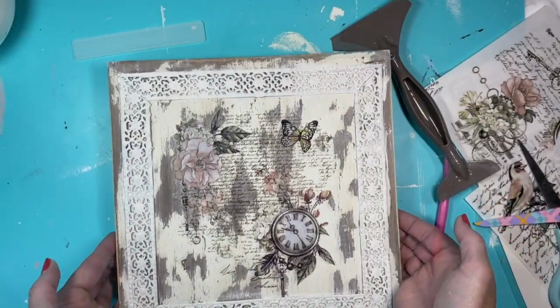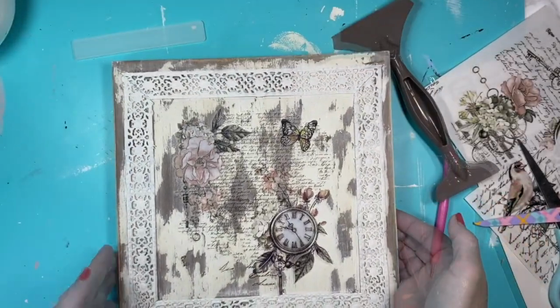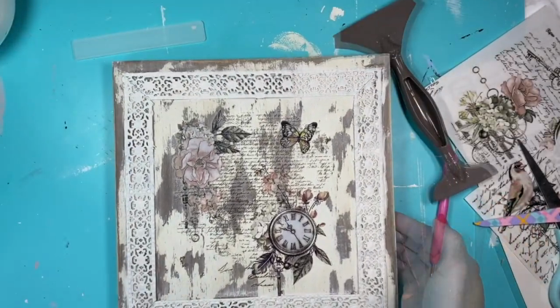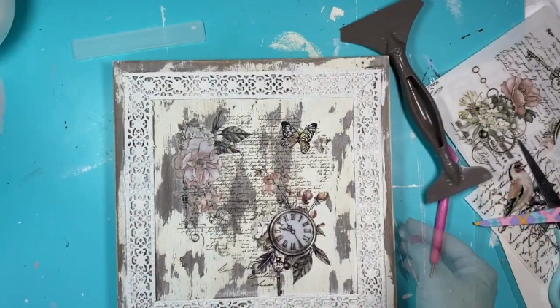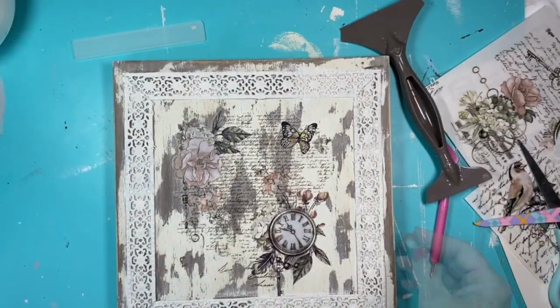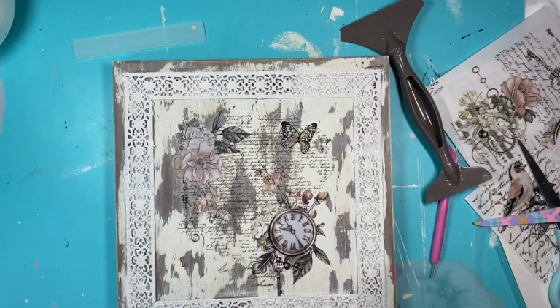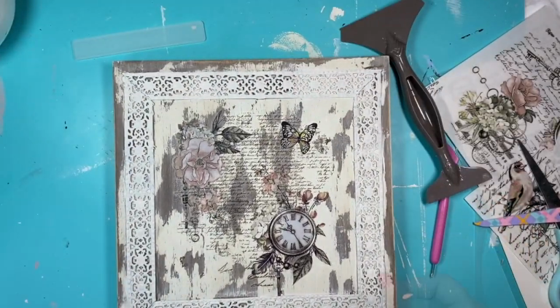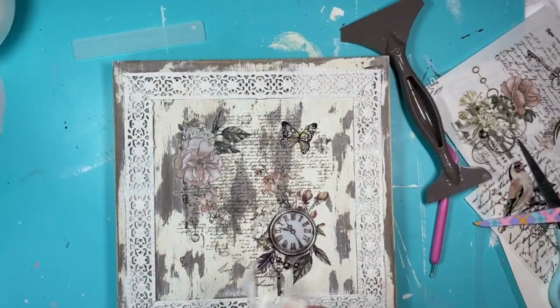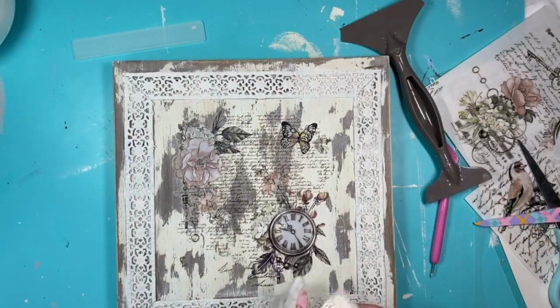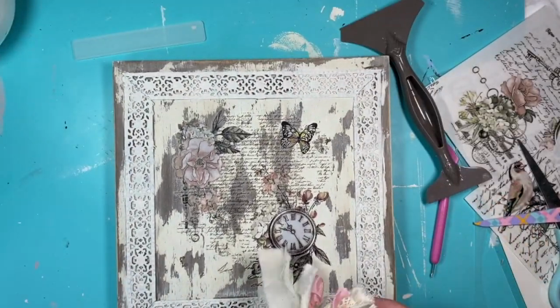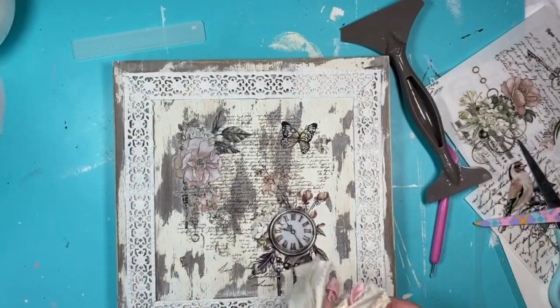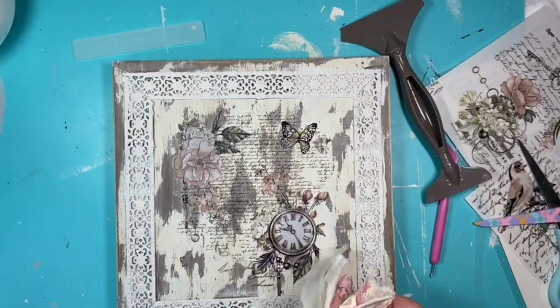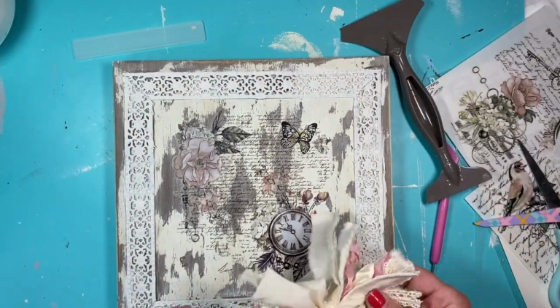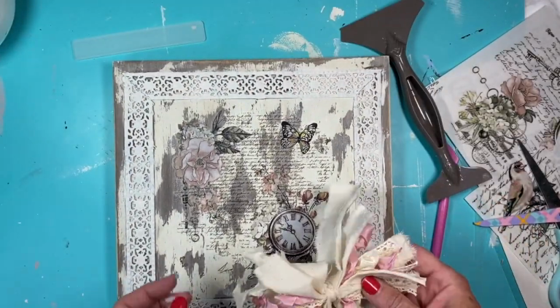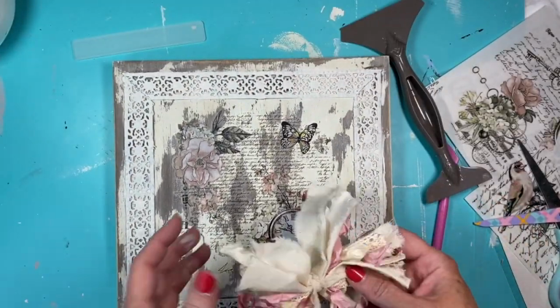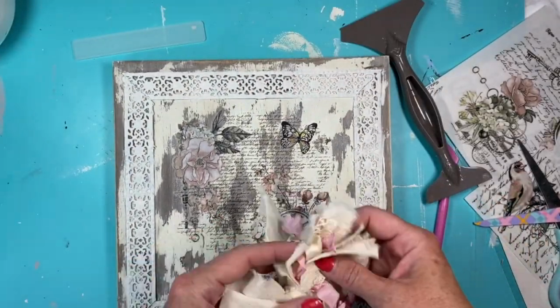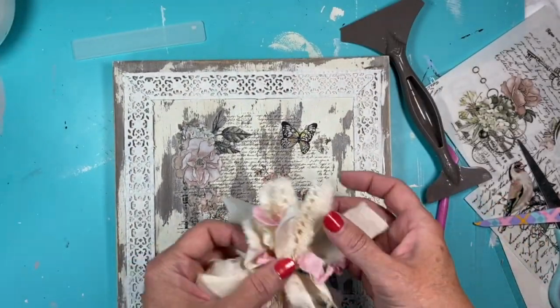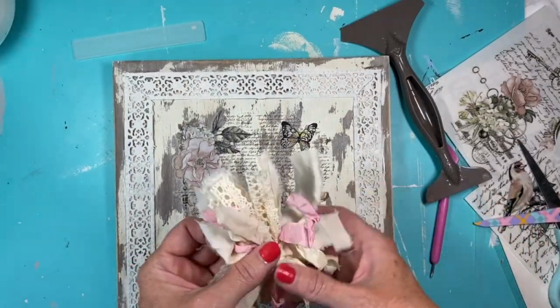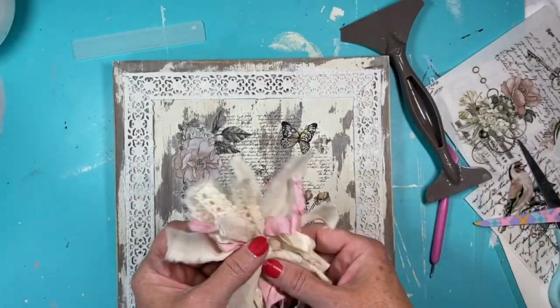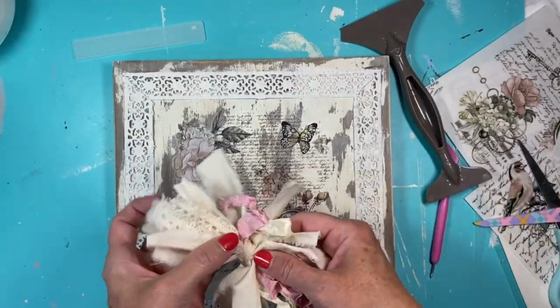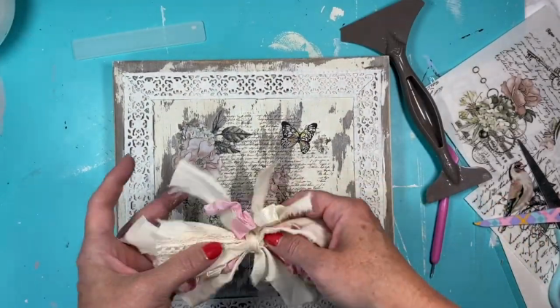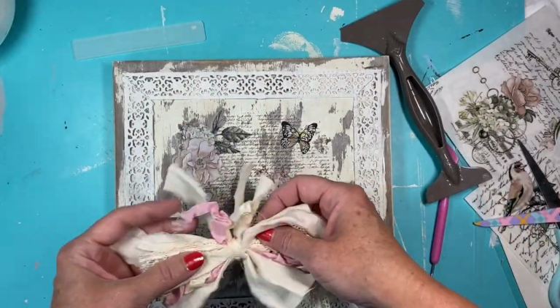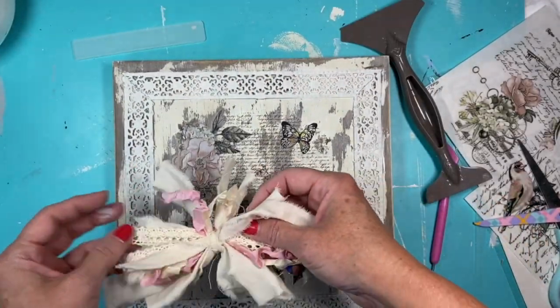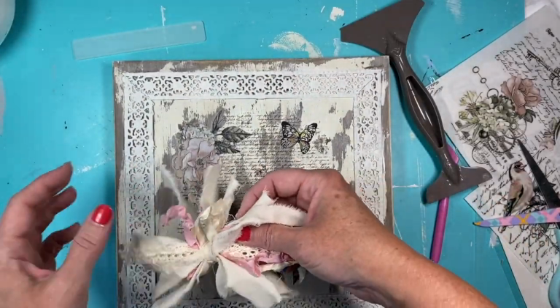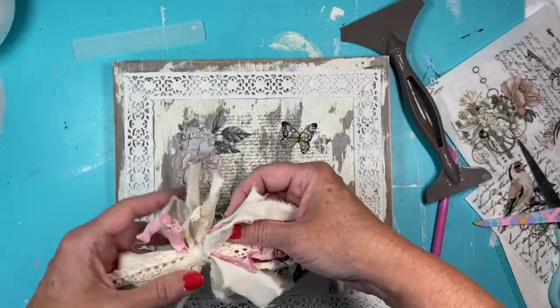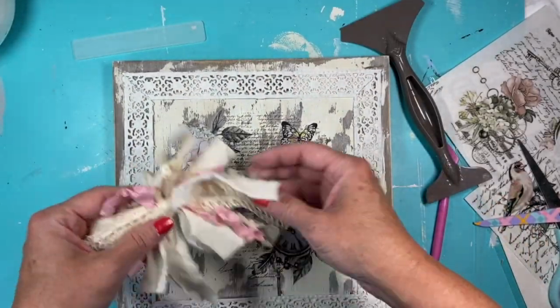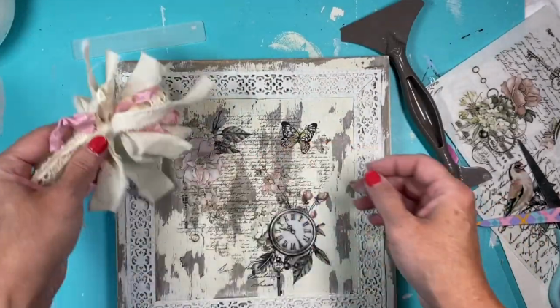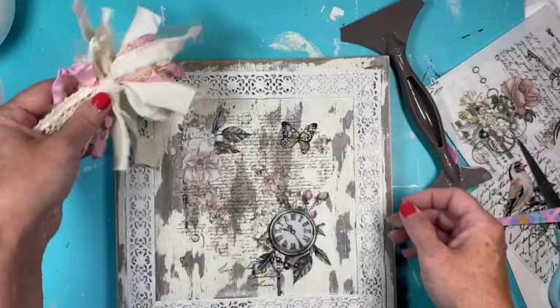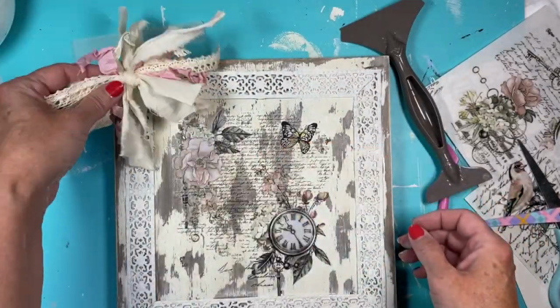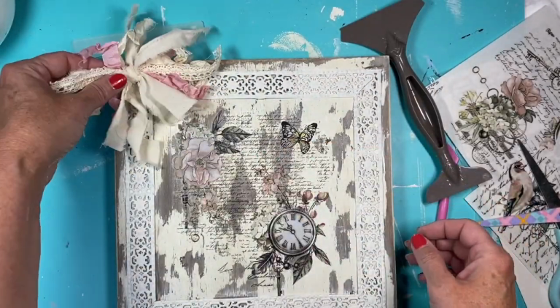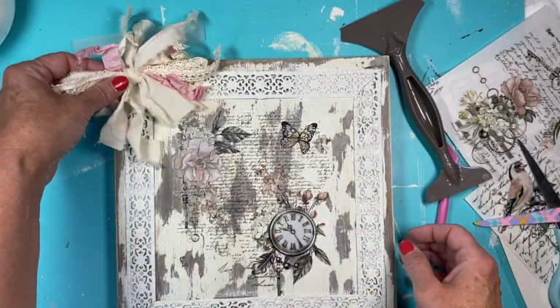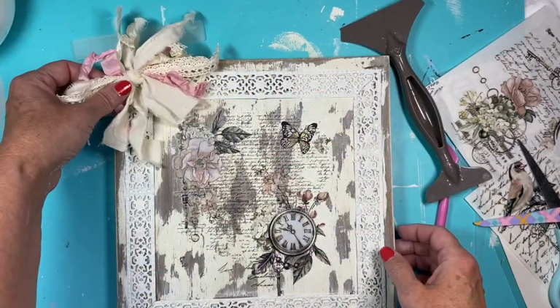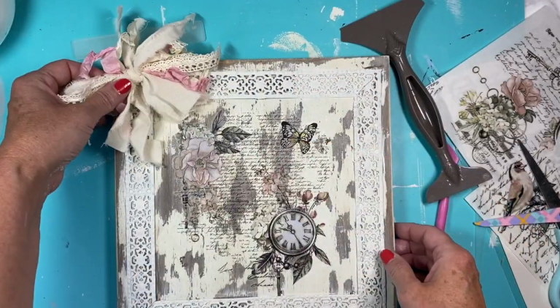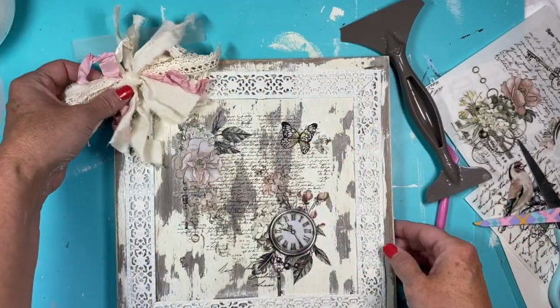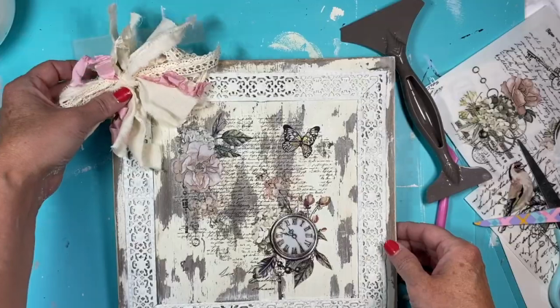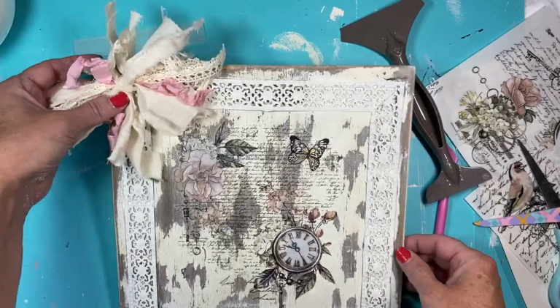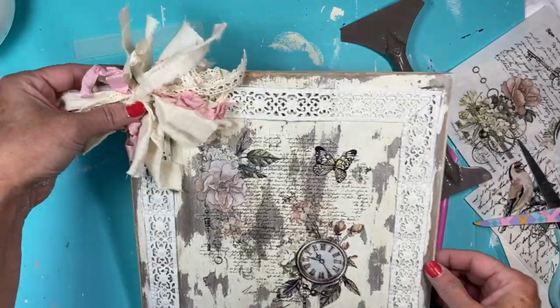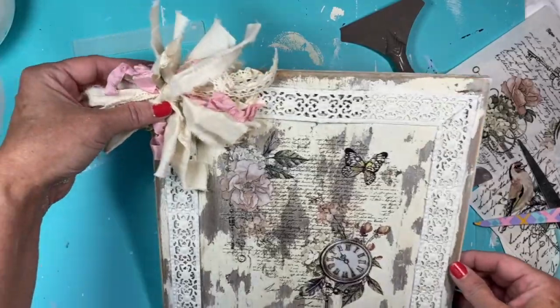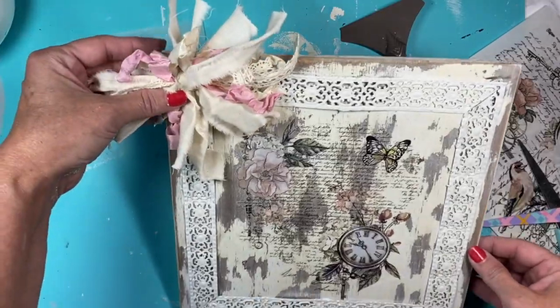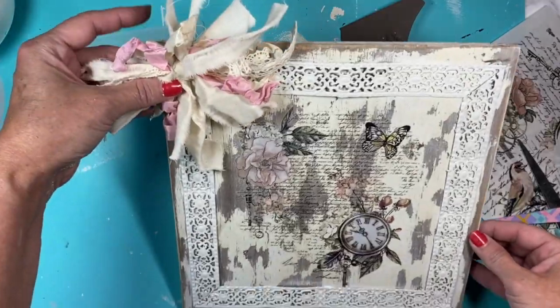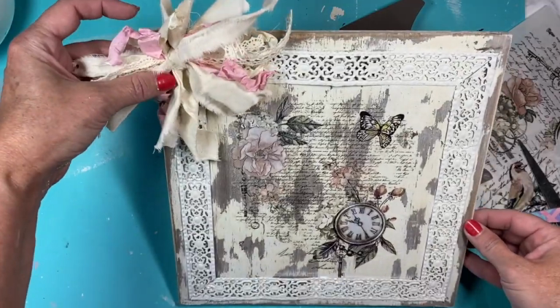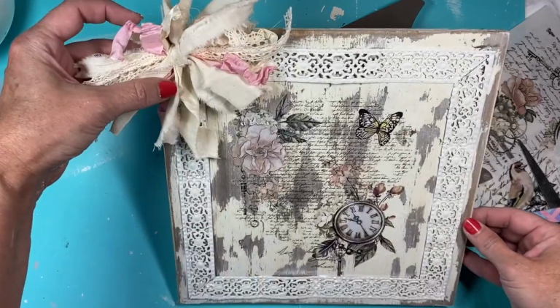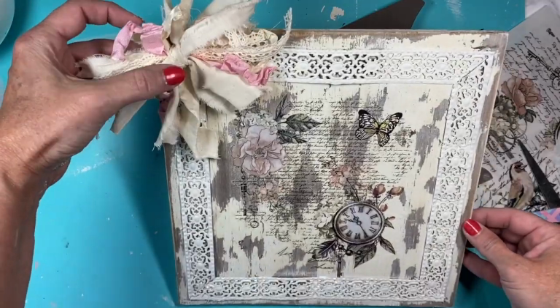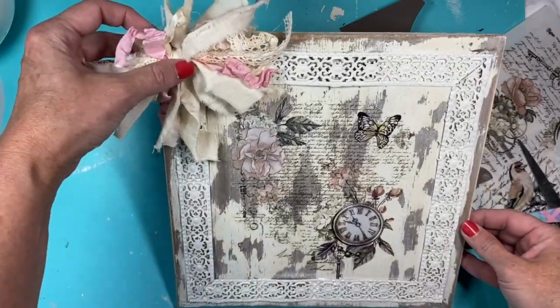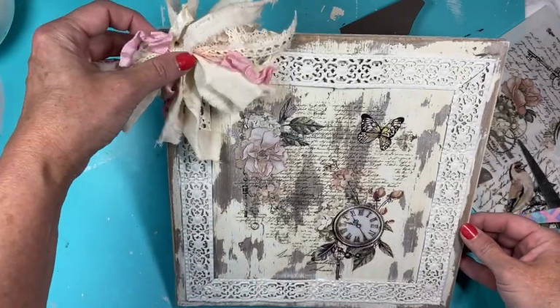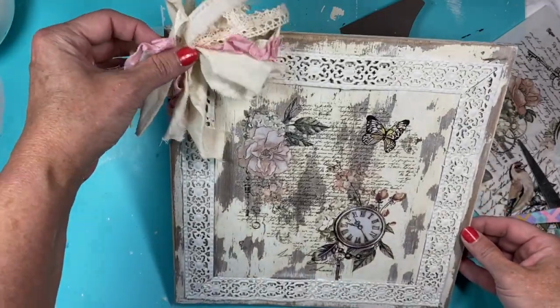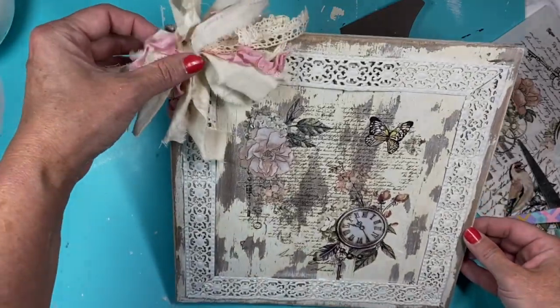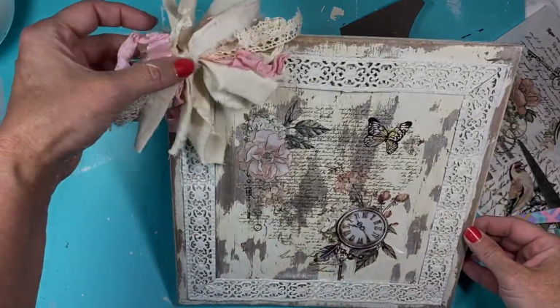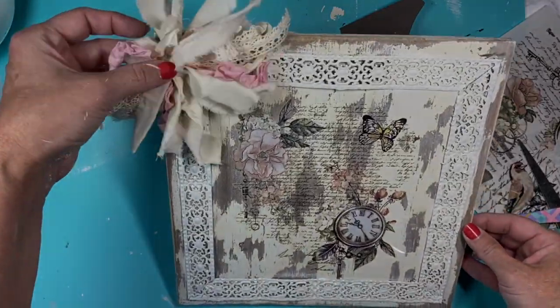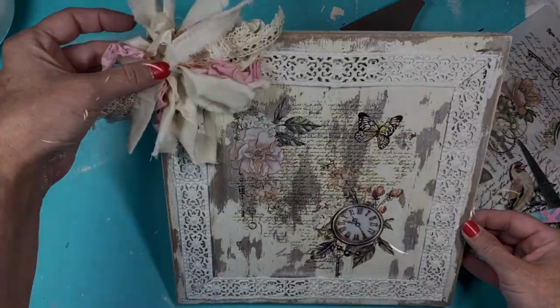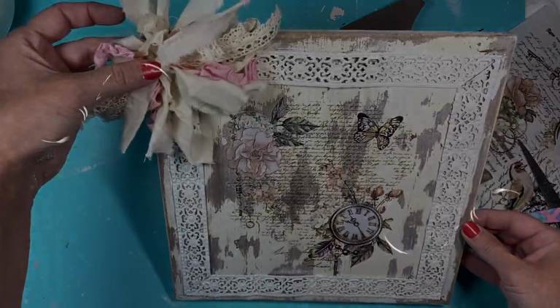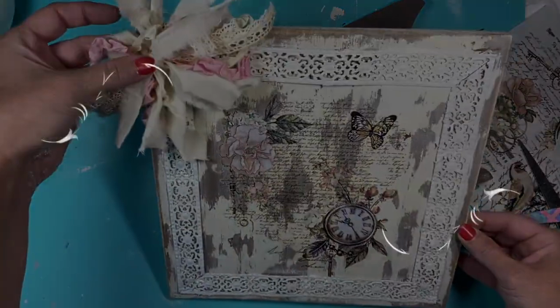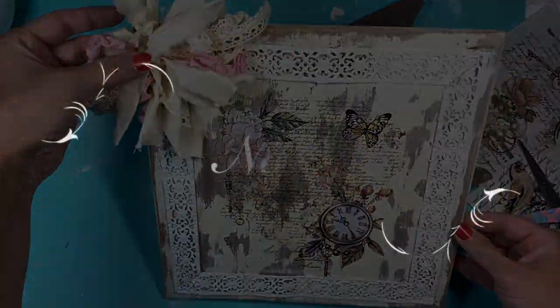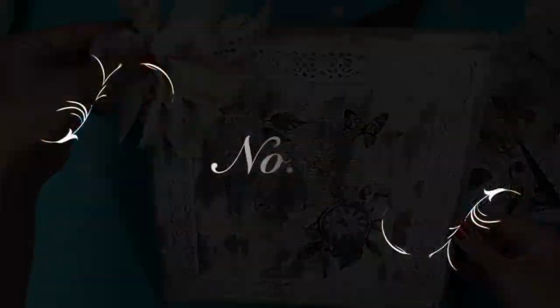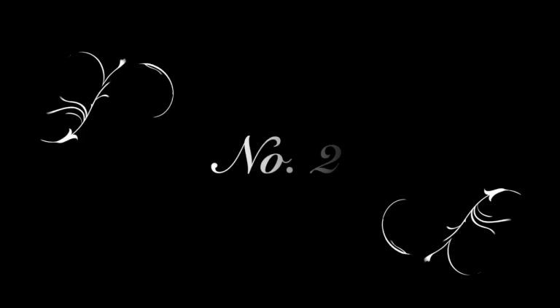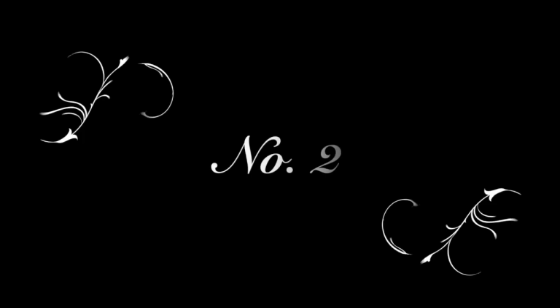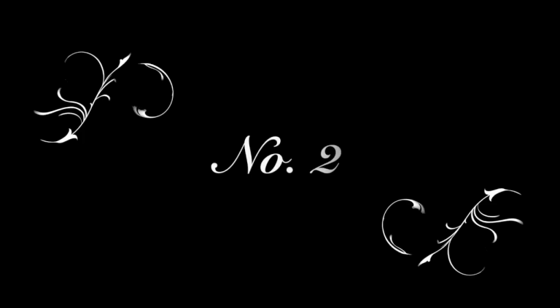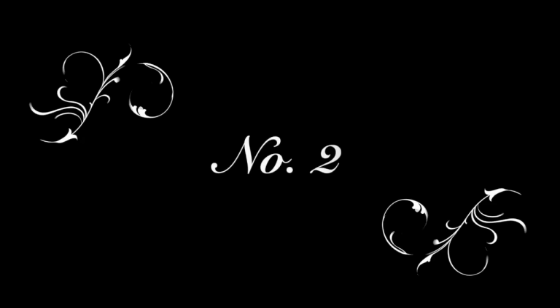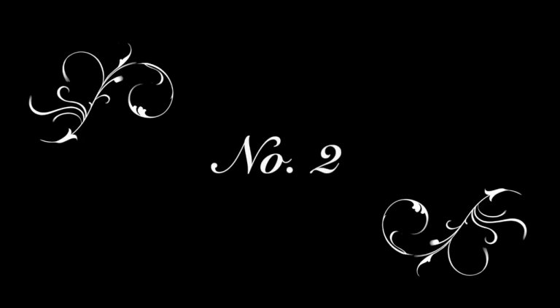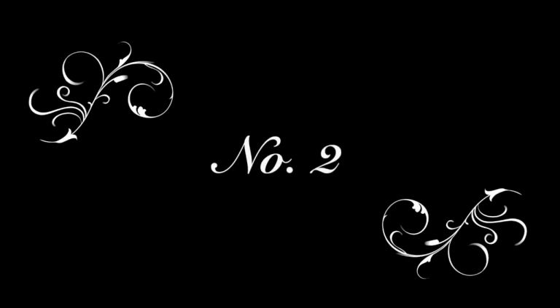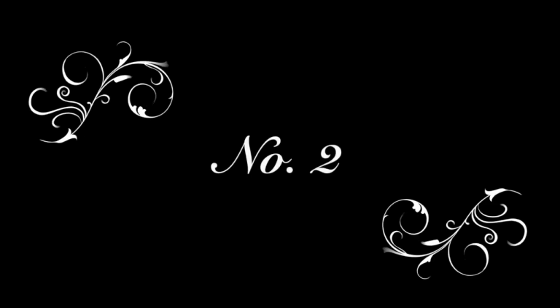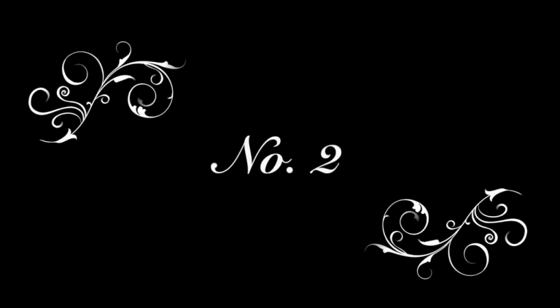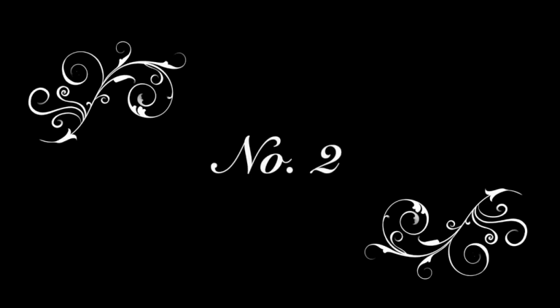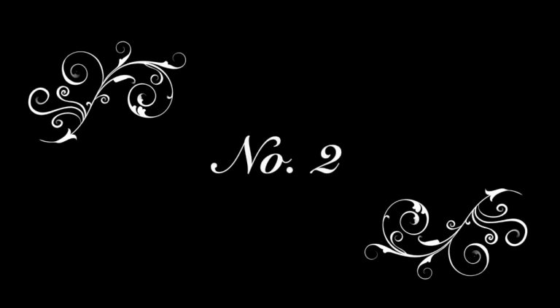But I think it turned out great overall. You could easily add a shabby bow or whatever you'd like.